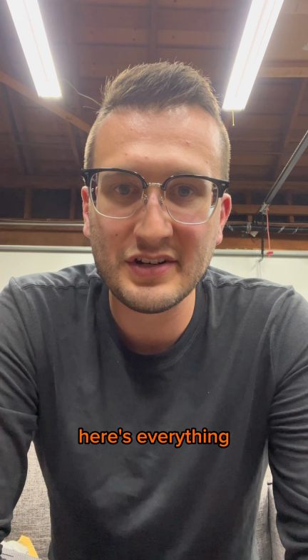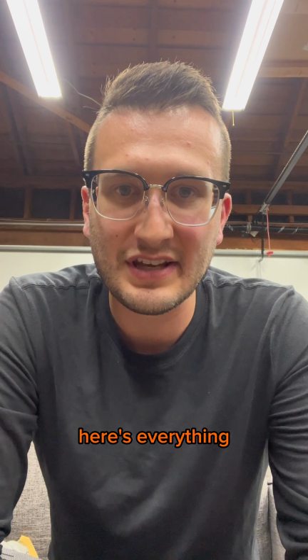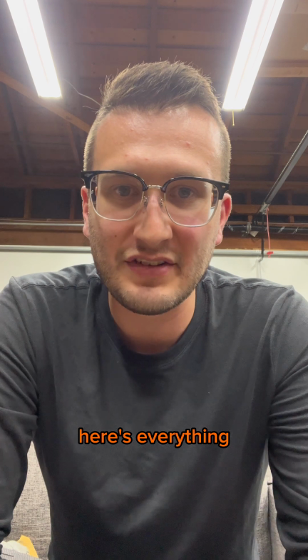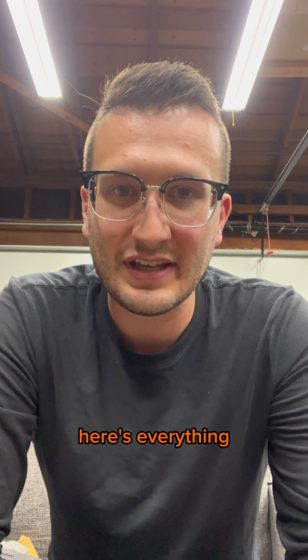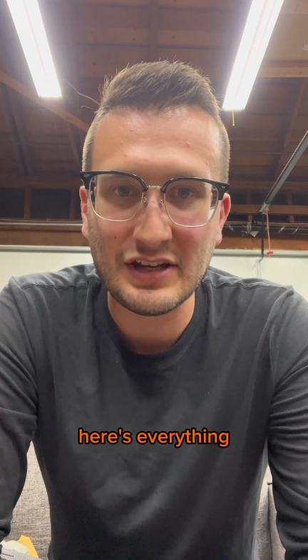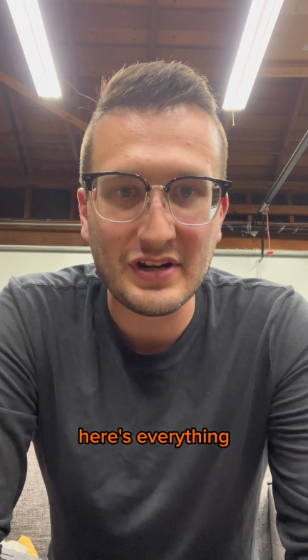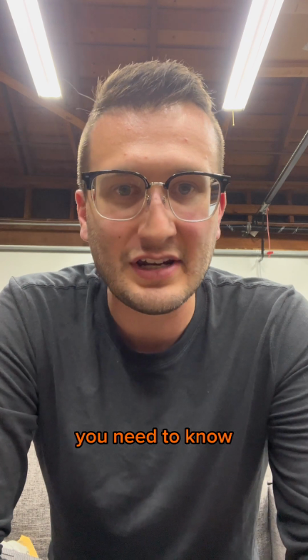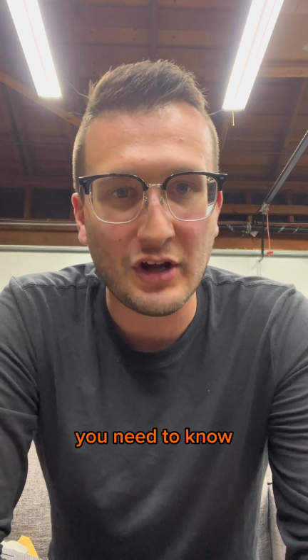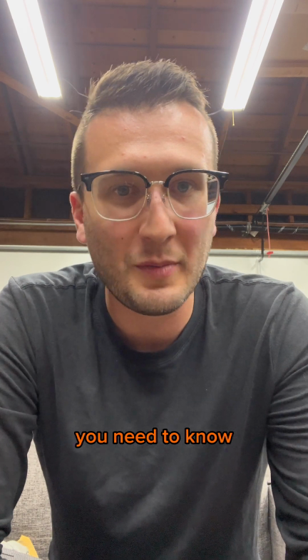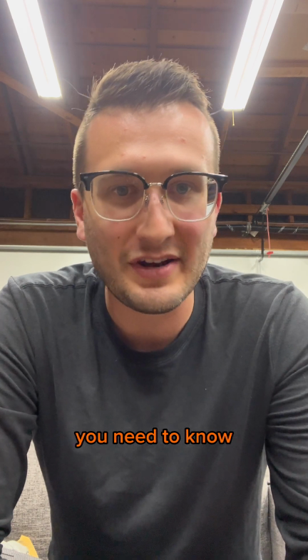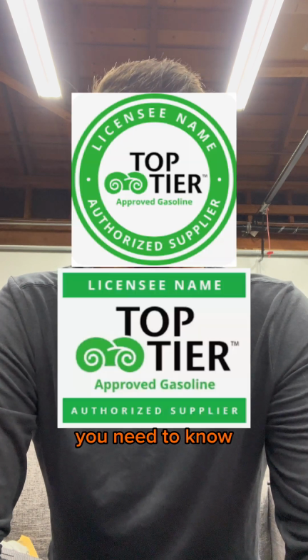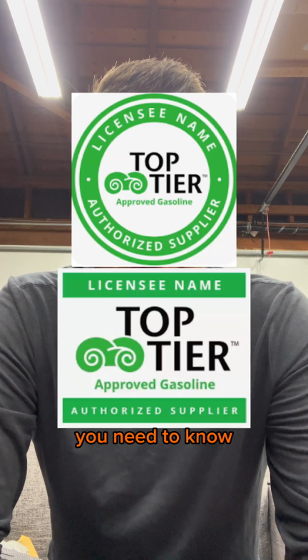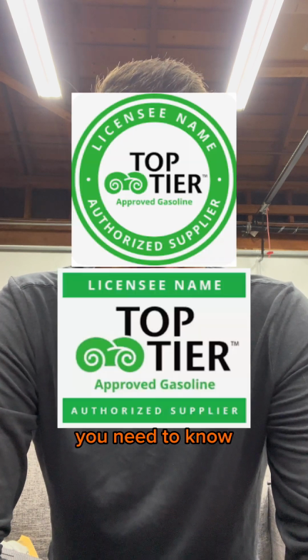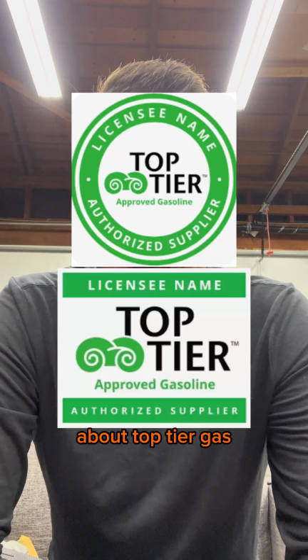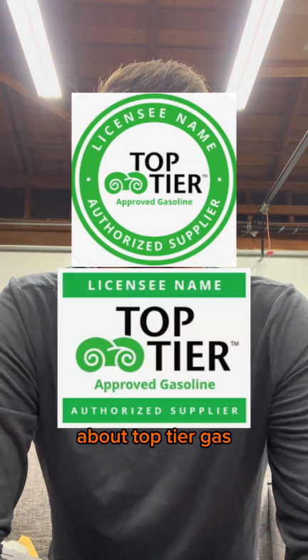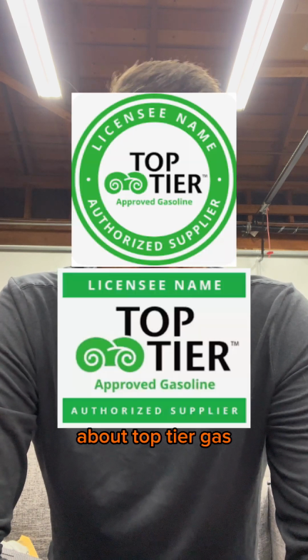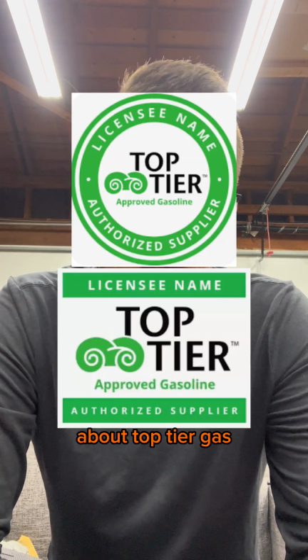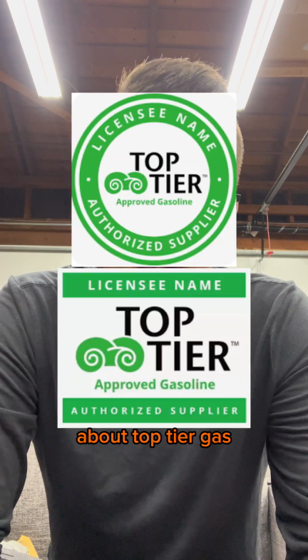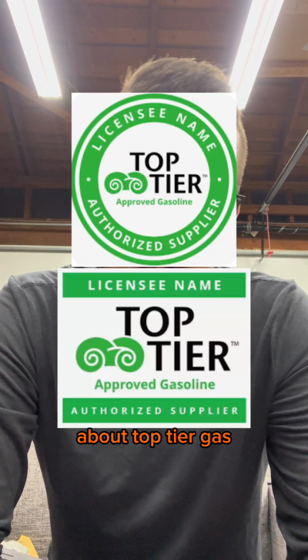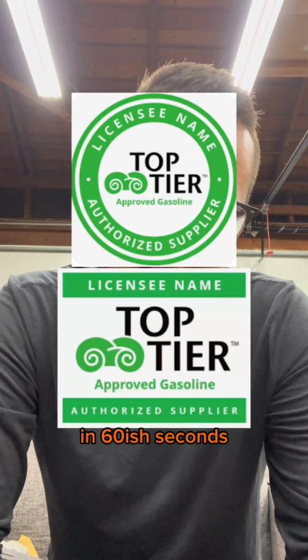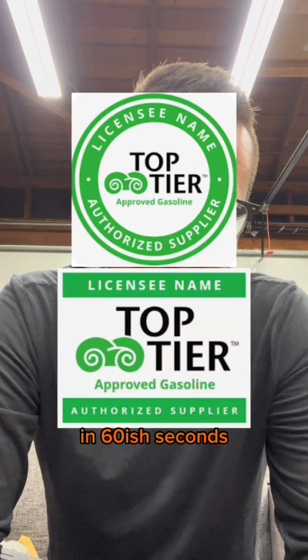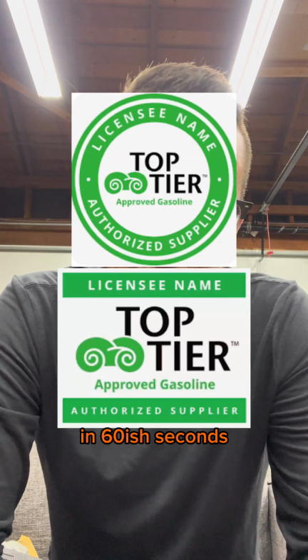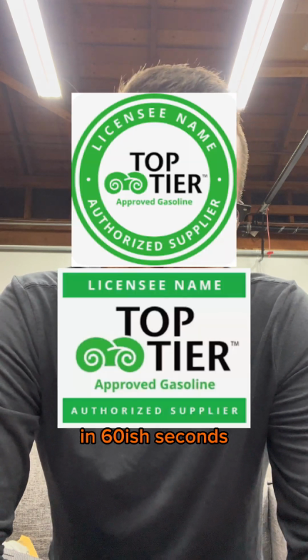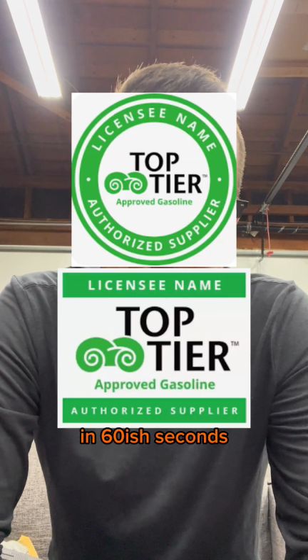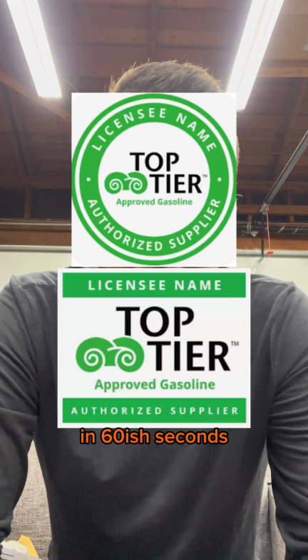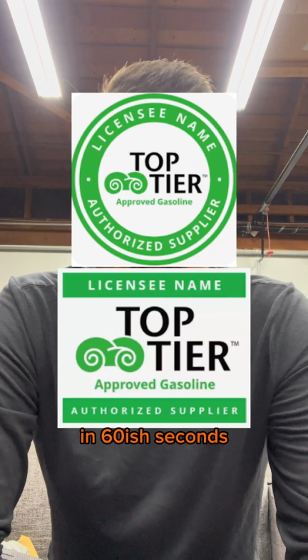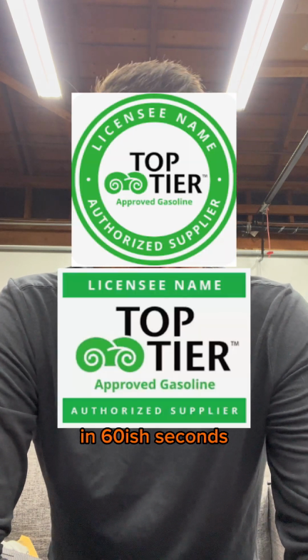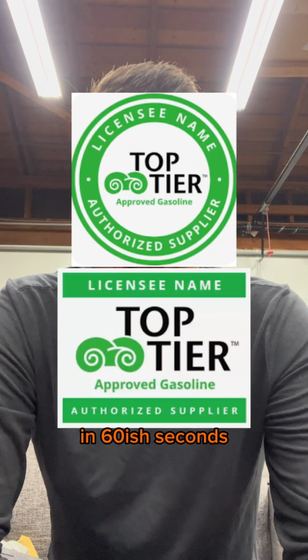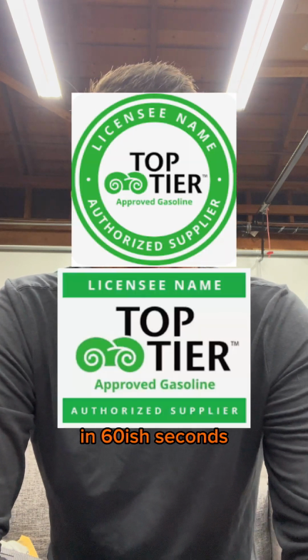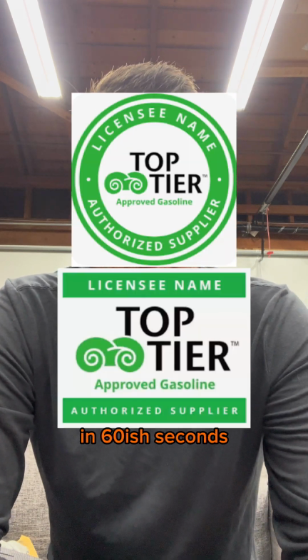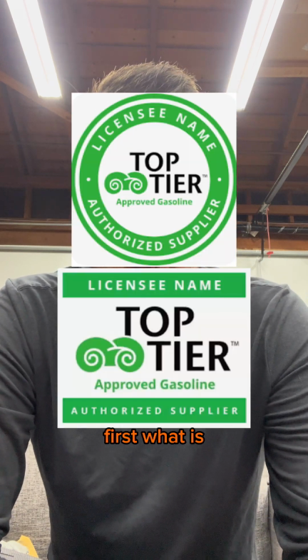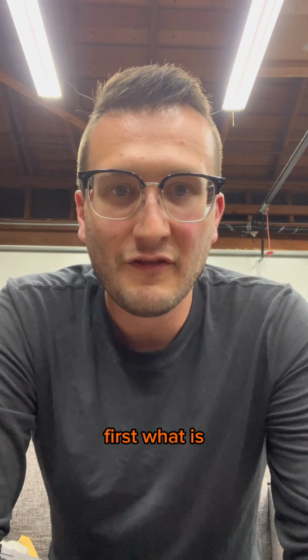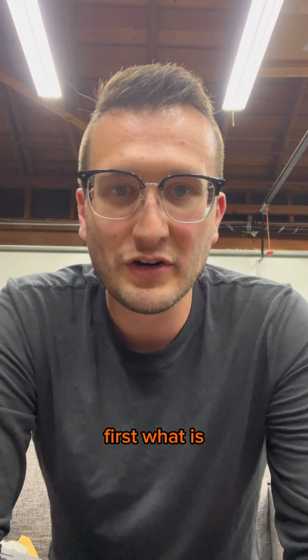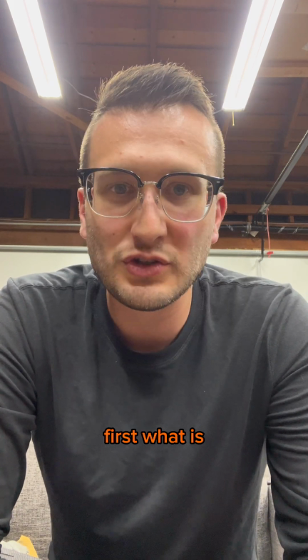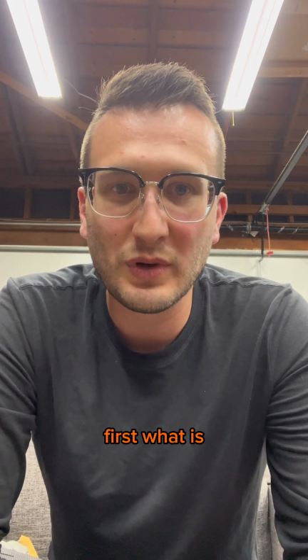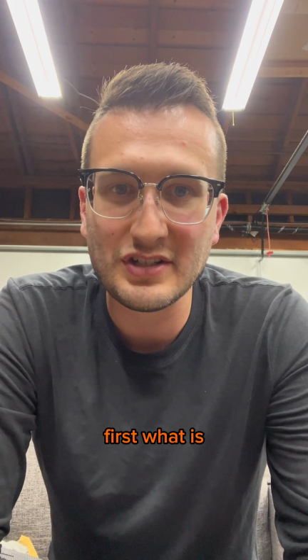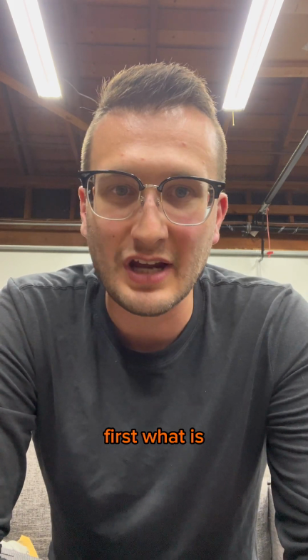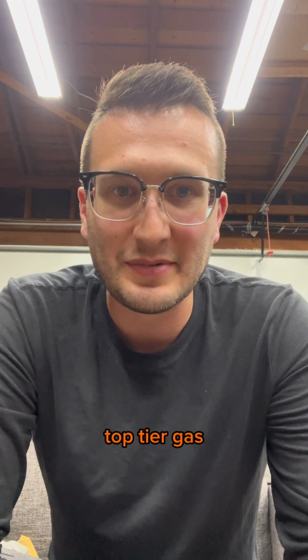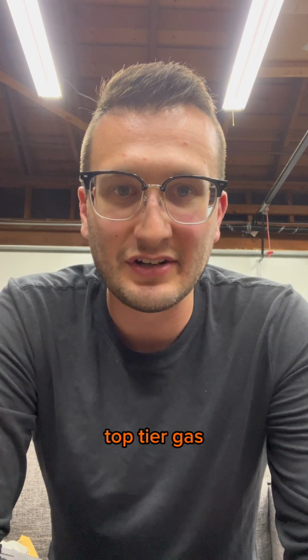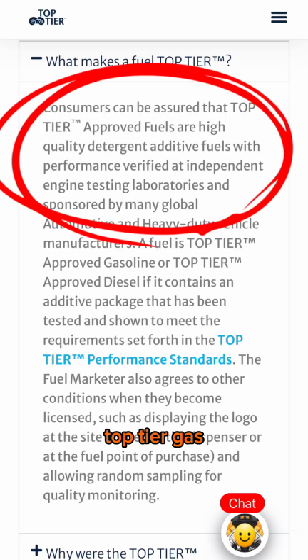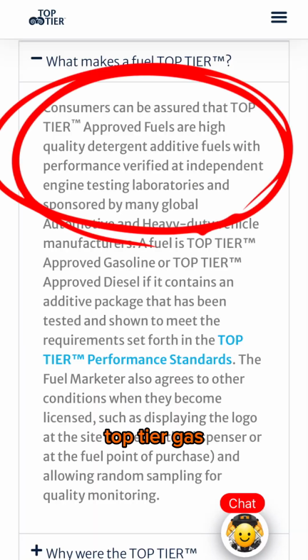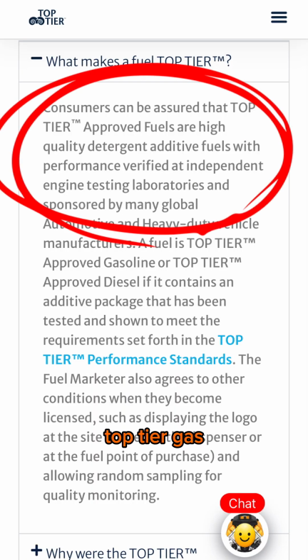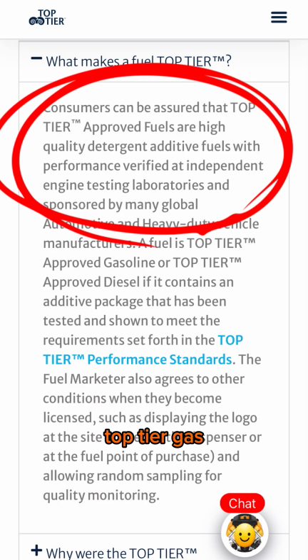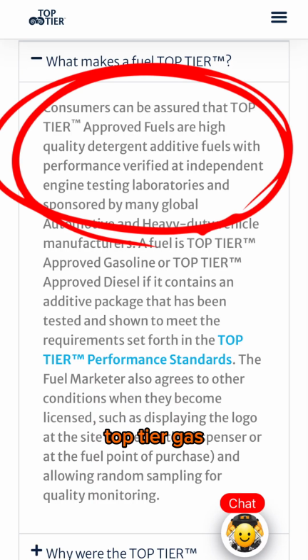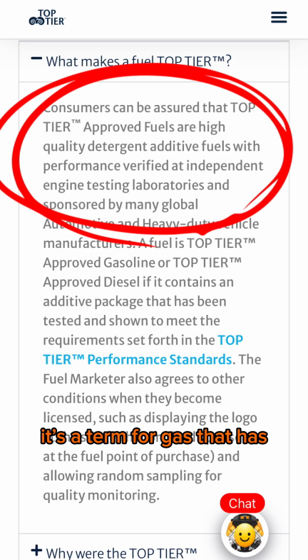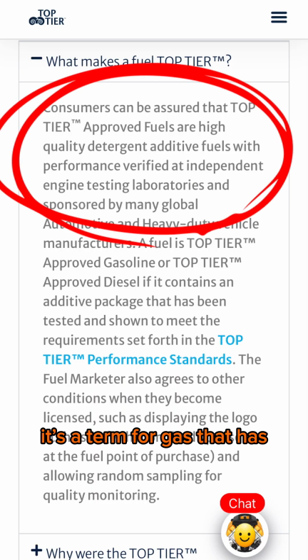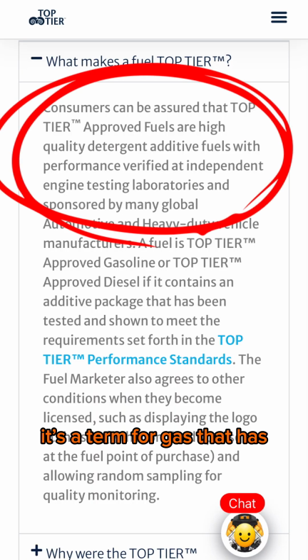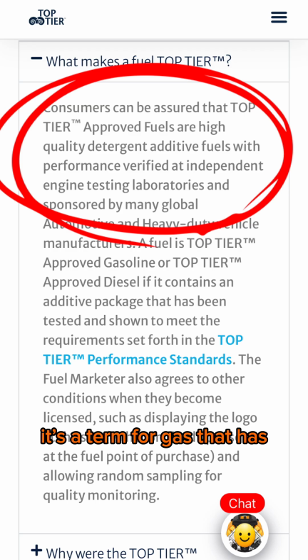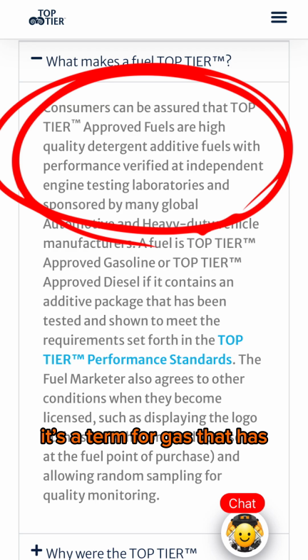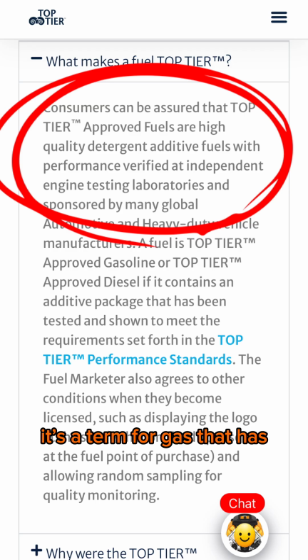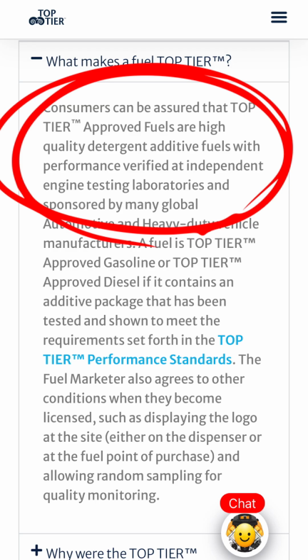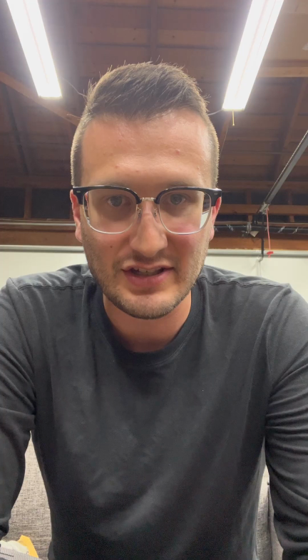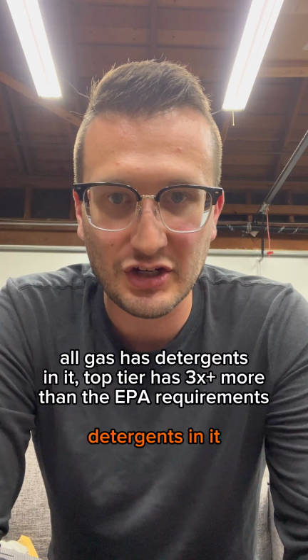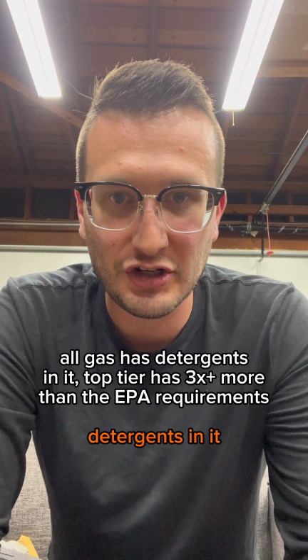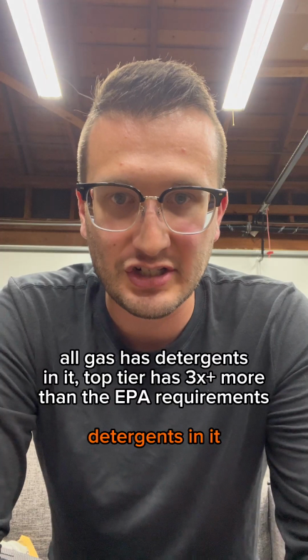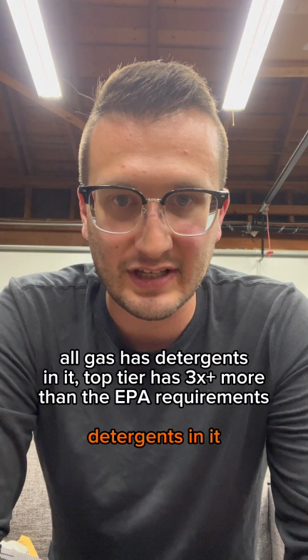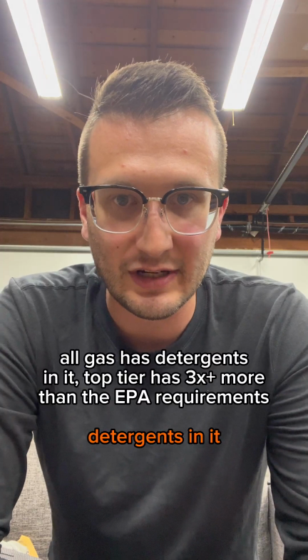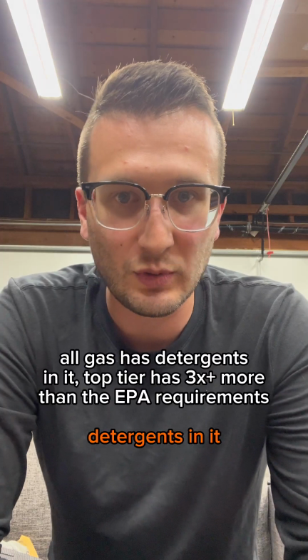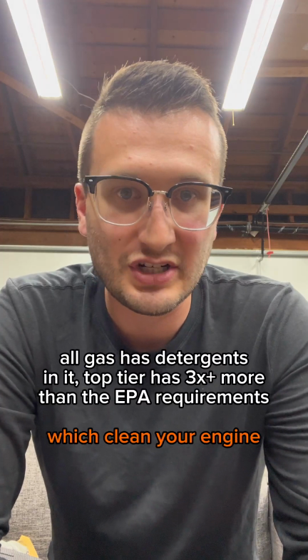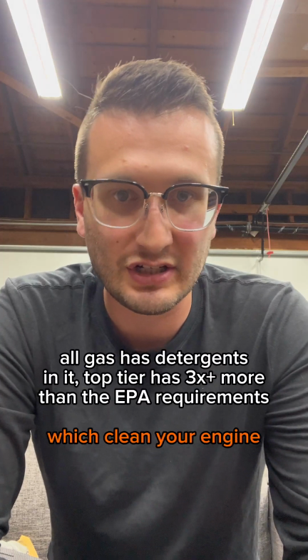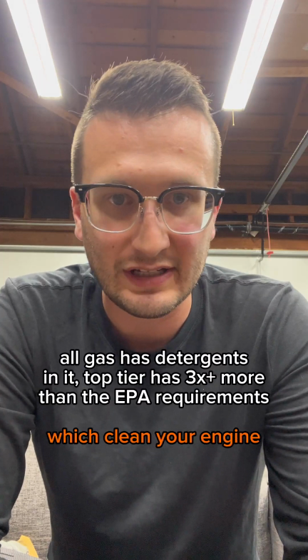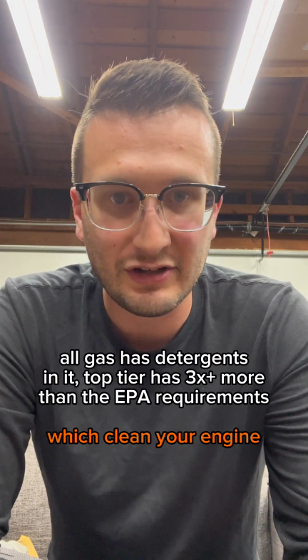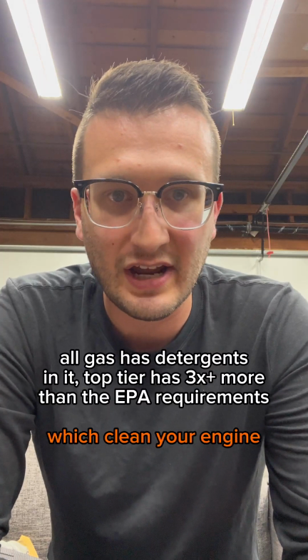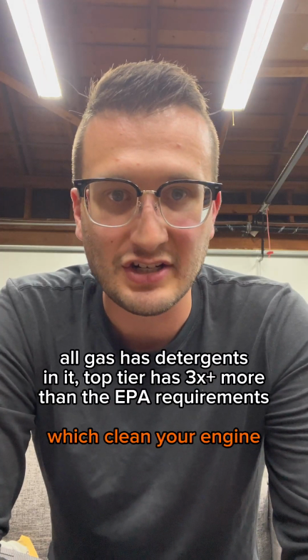Here's everything you need to know about top-tier gas in 60-ish seconds. First, what is top-tier gas? It's a term for gas that has detergents in it, which clean your engine.